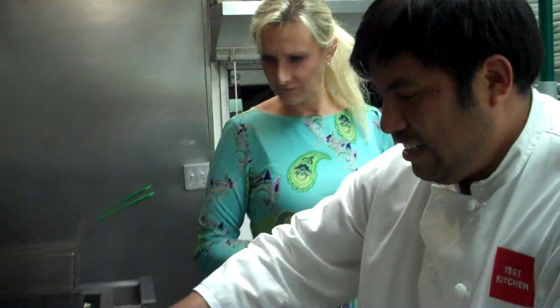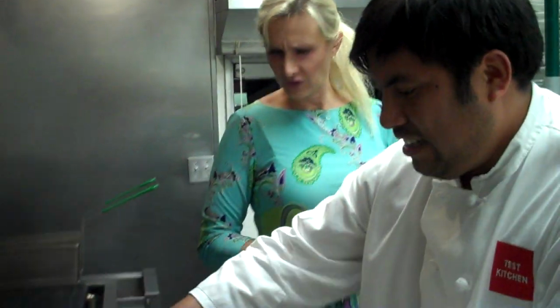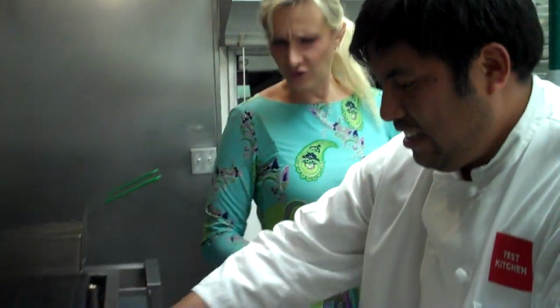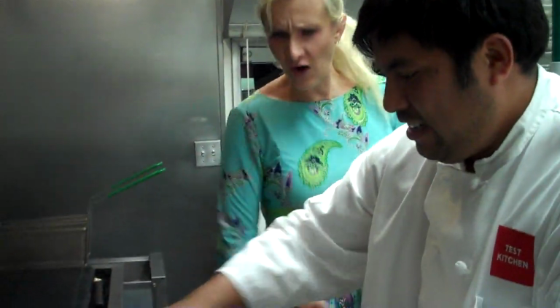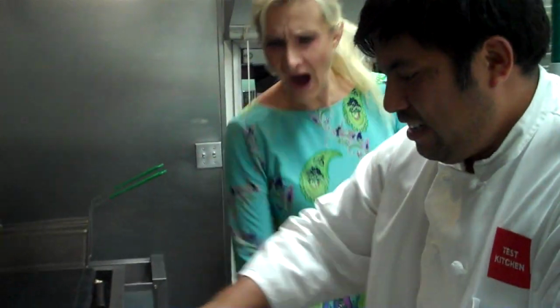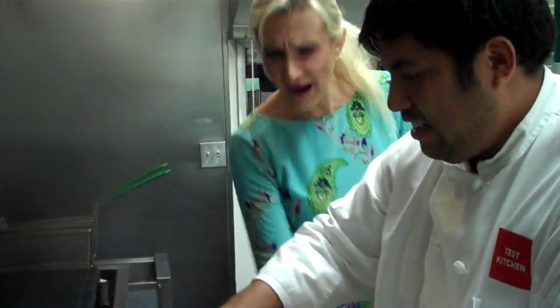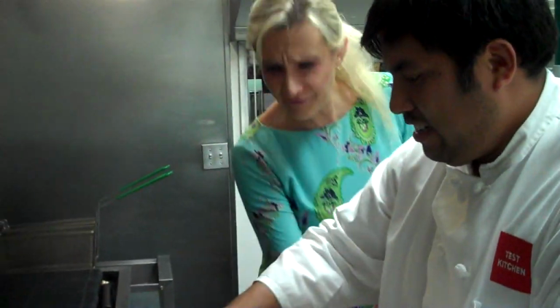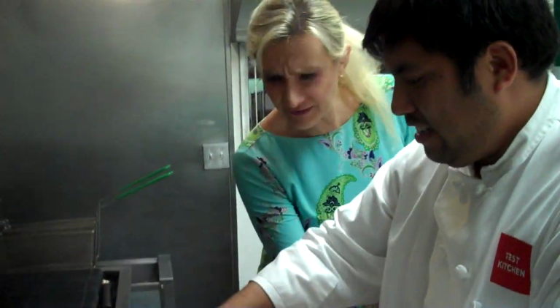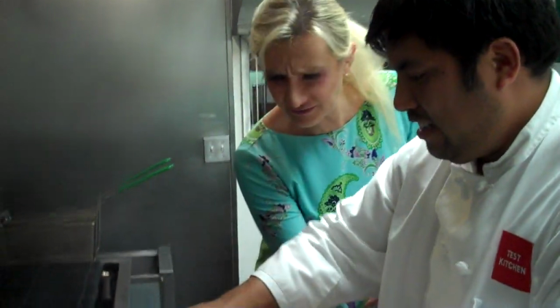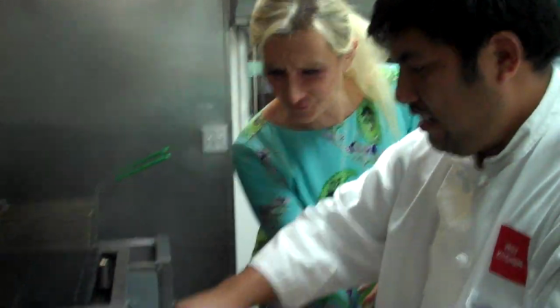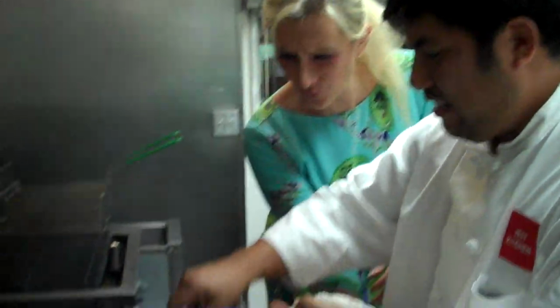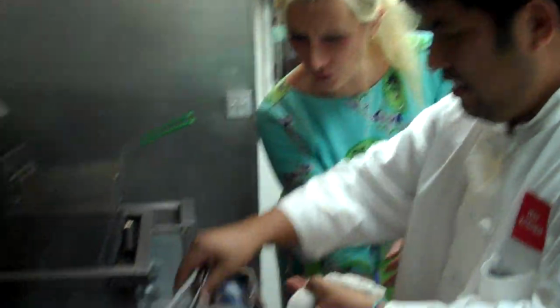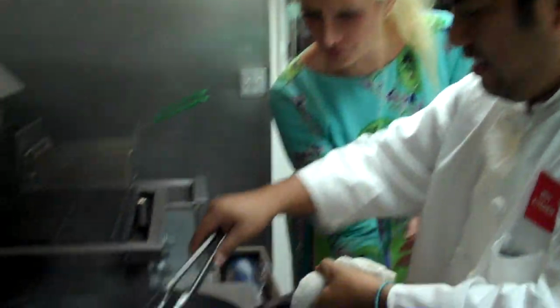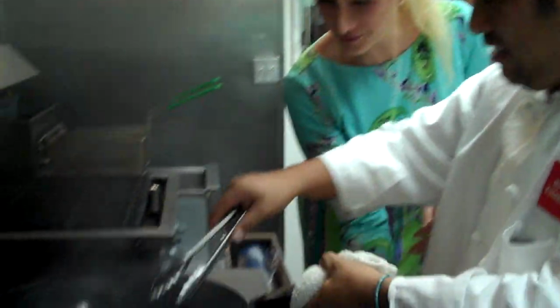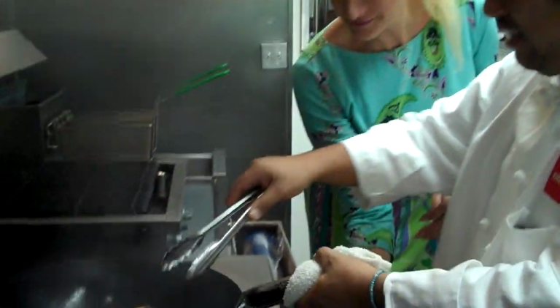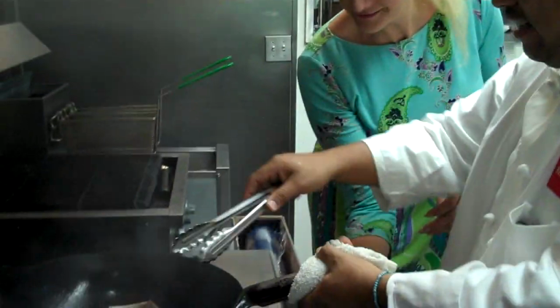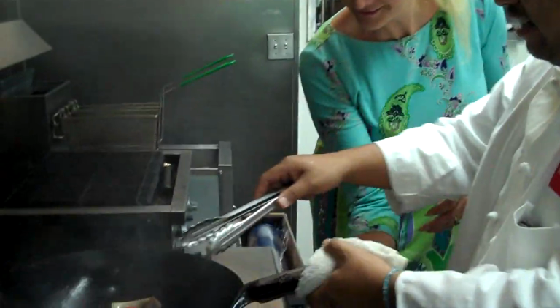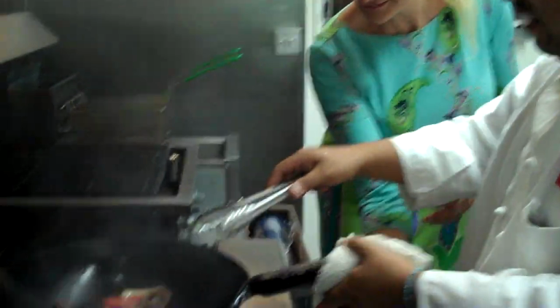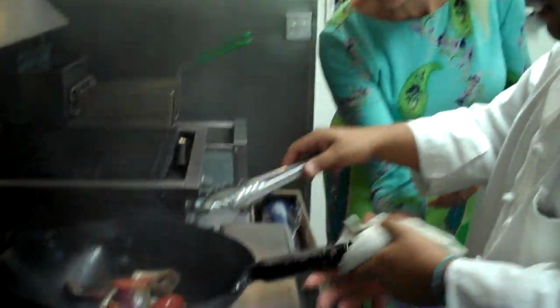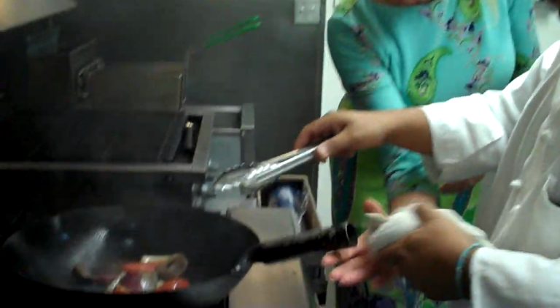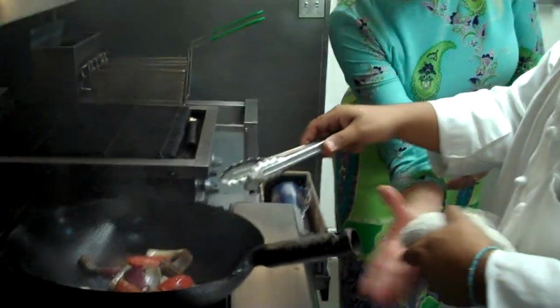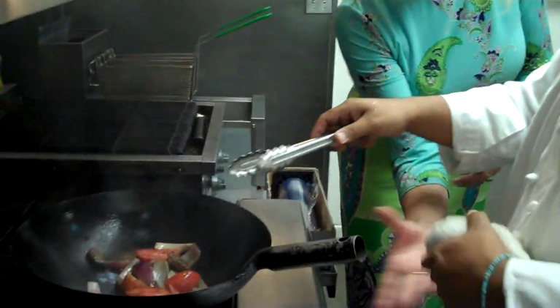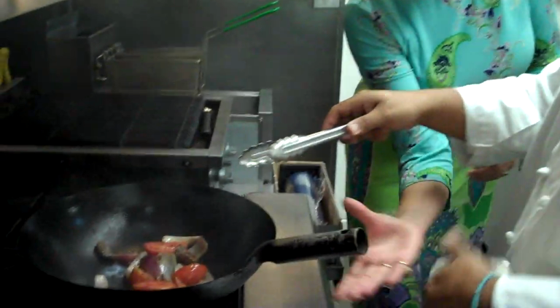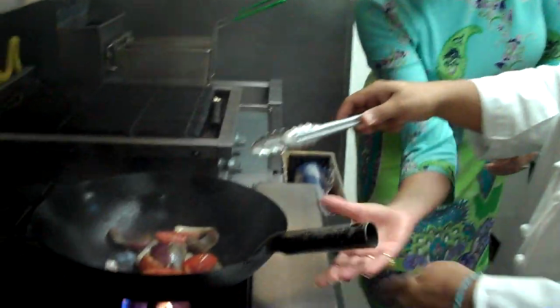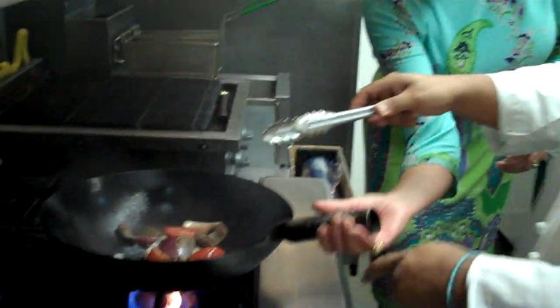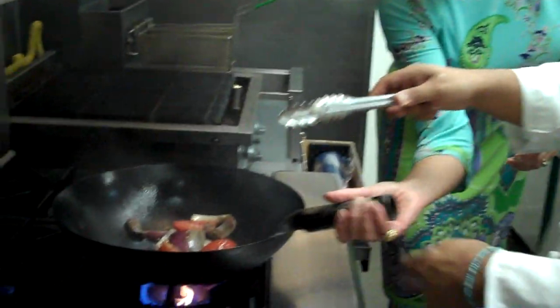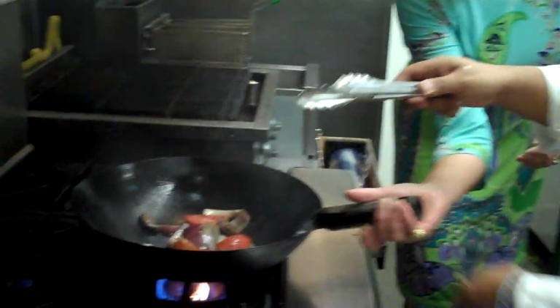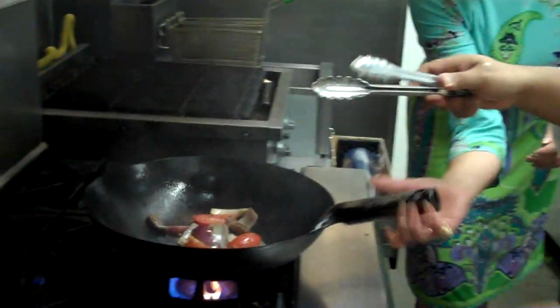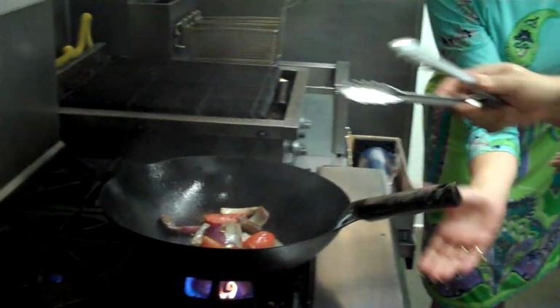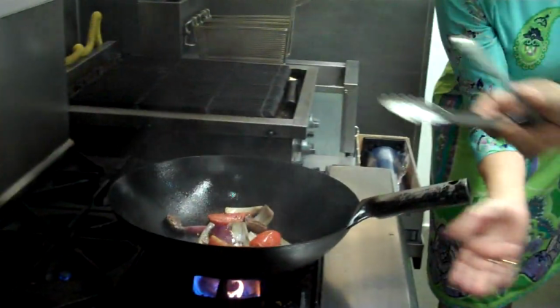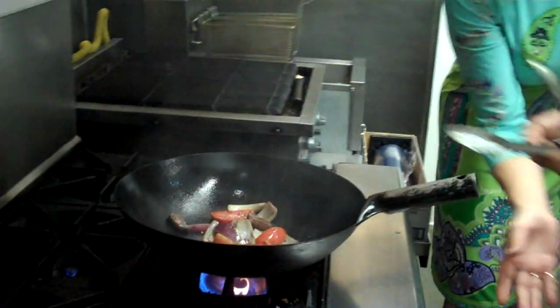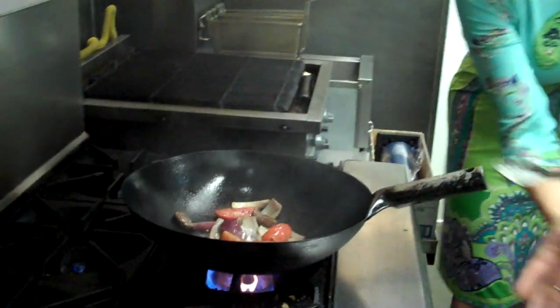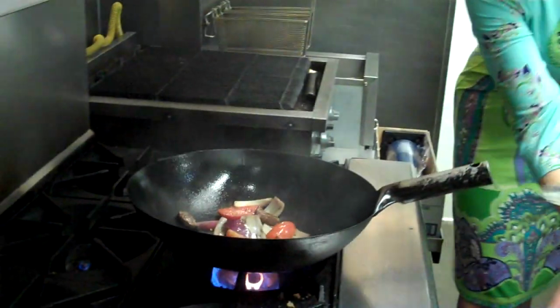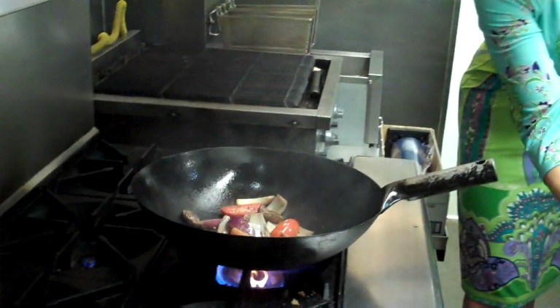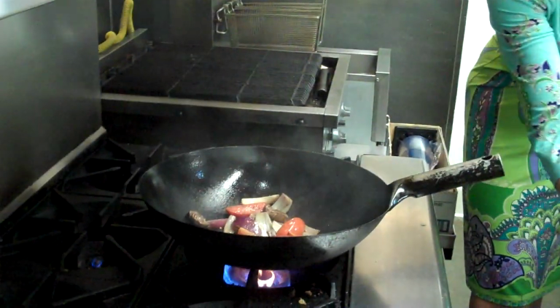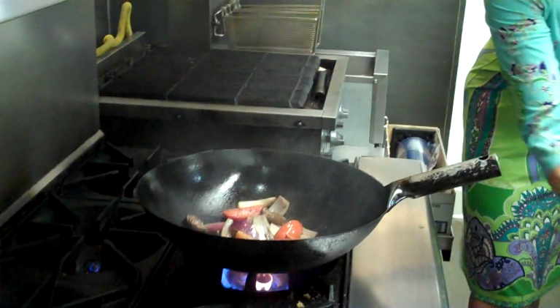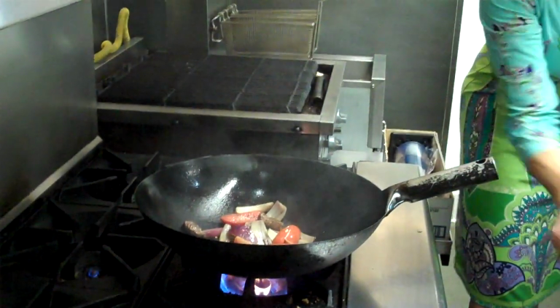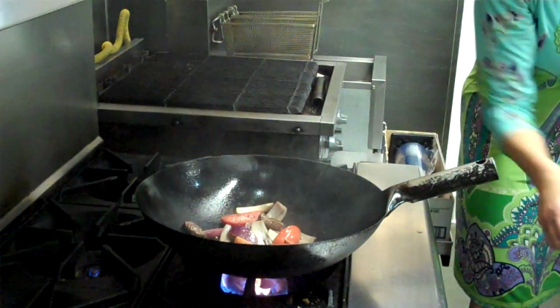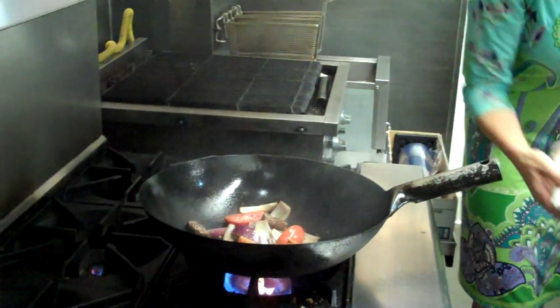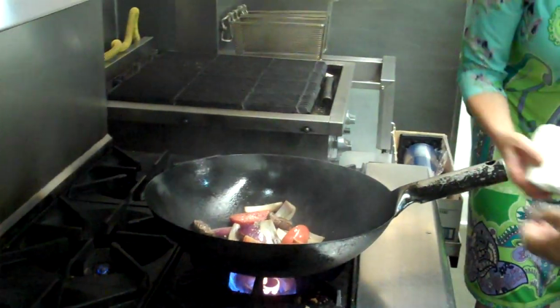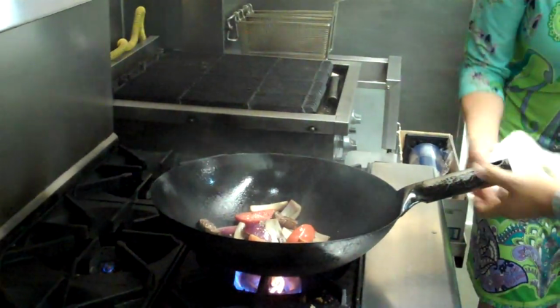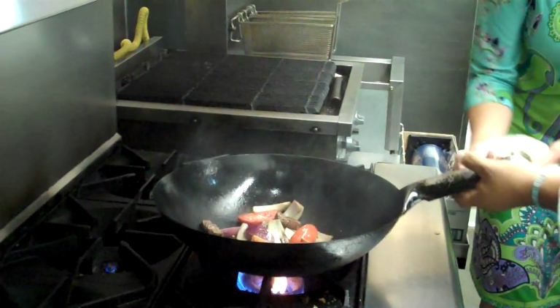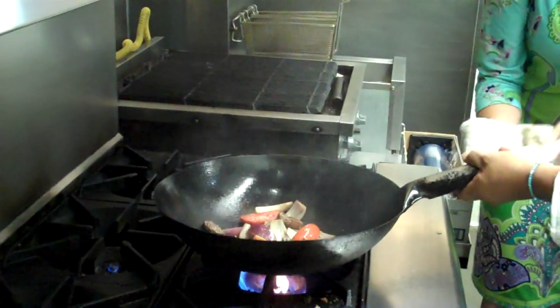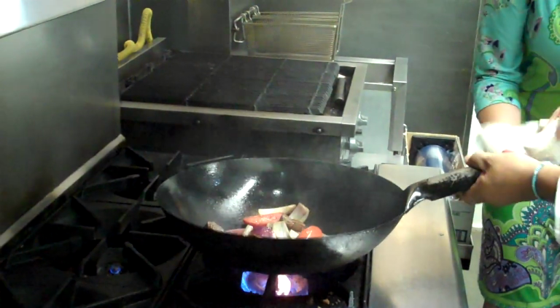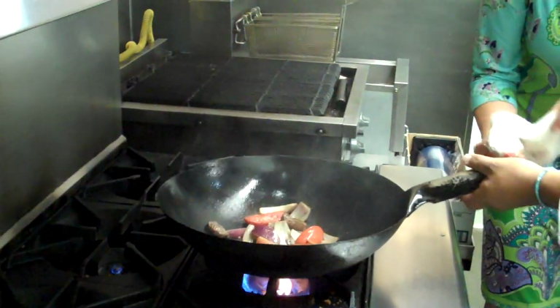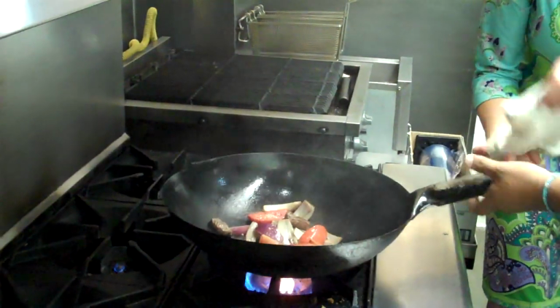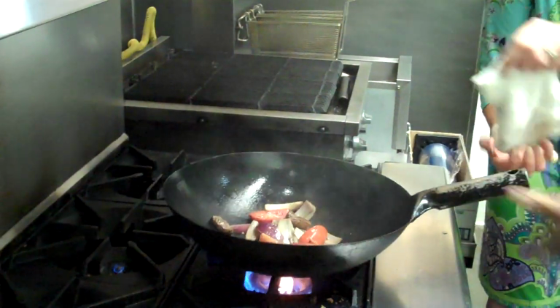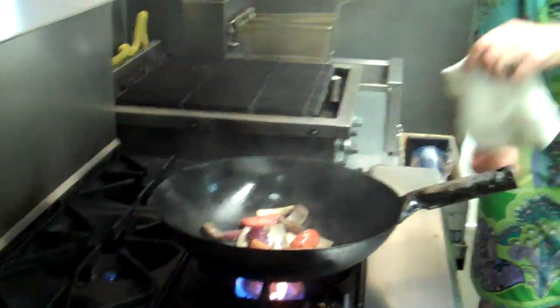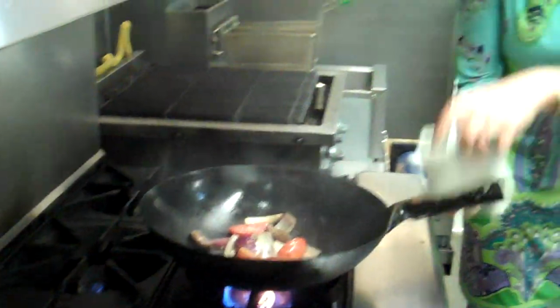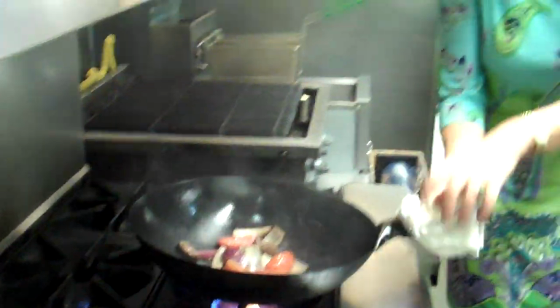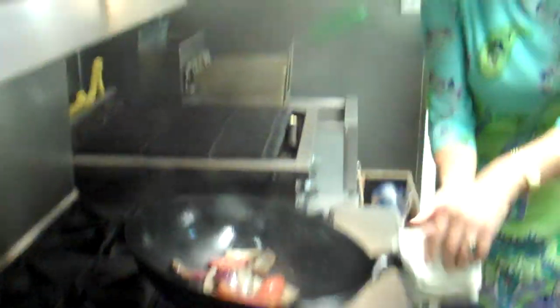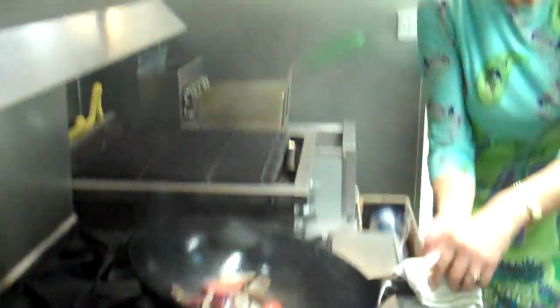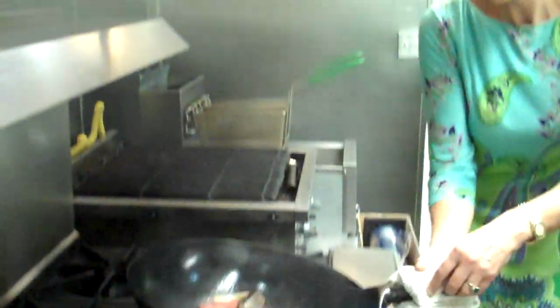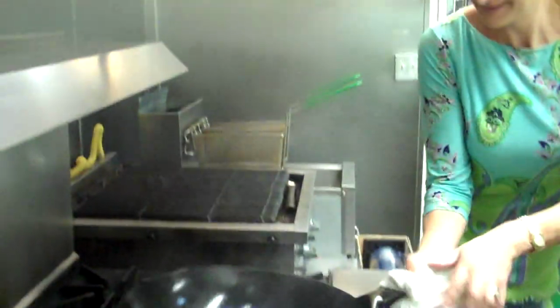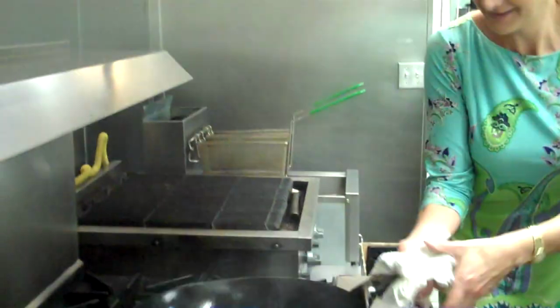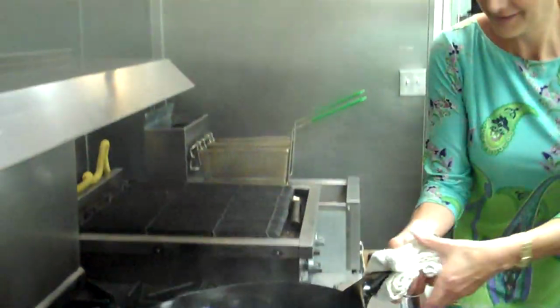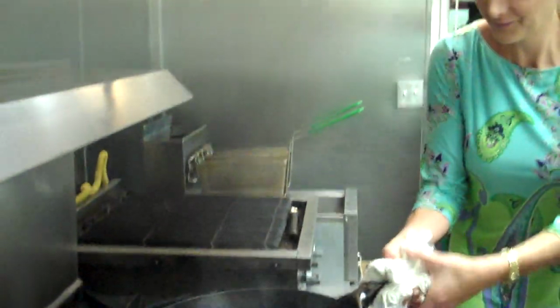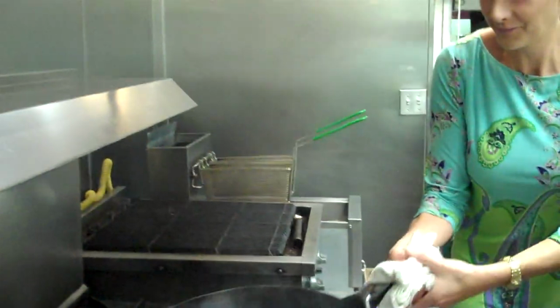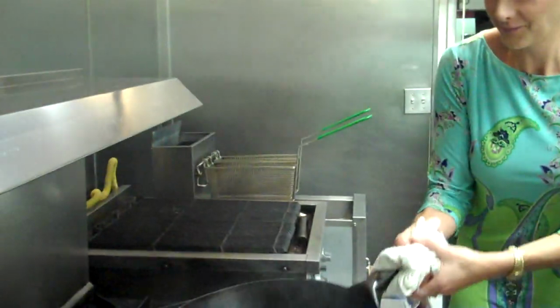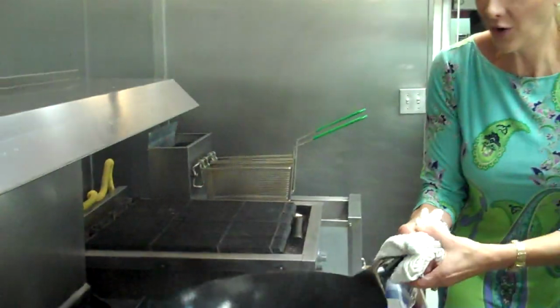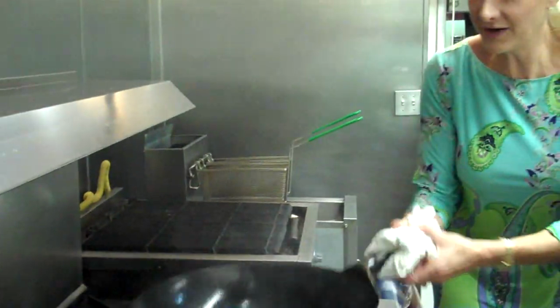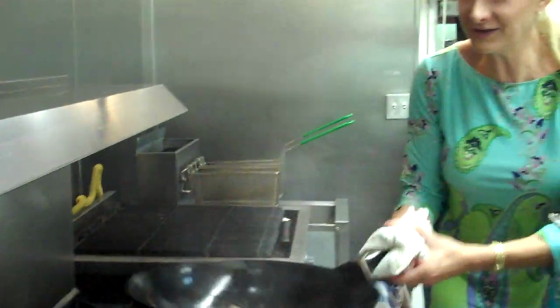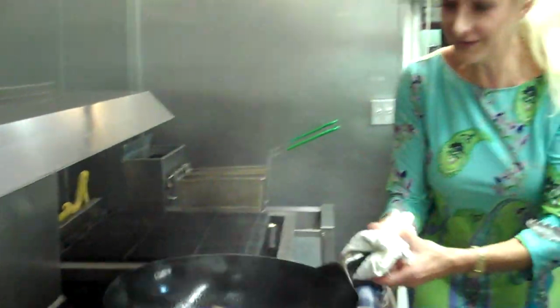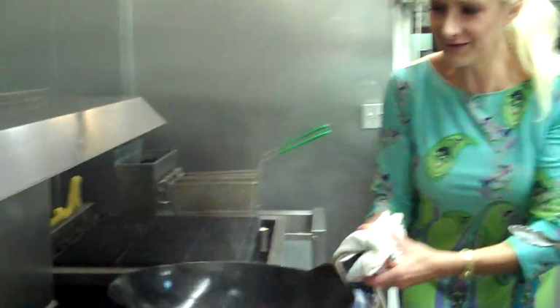So how big is this wok? Is it heavy? Yeah, it's heavy to make it work.